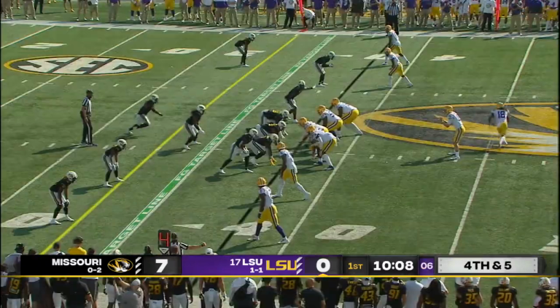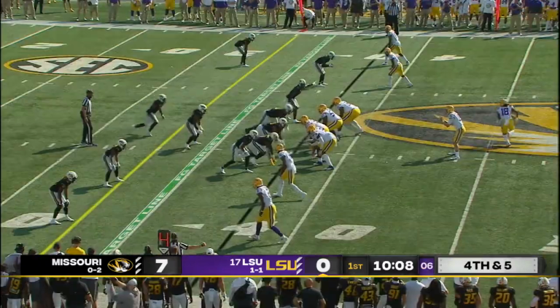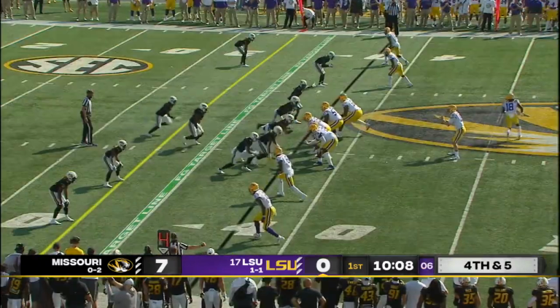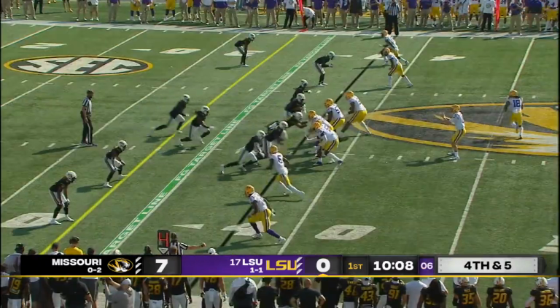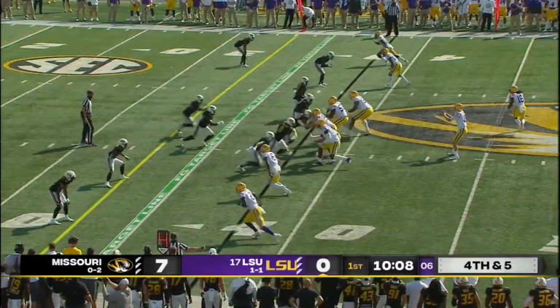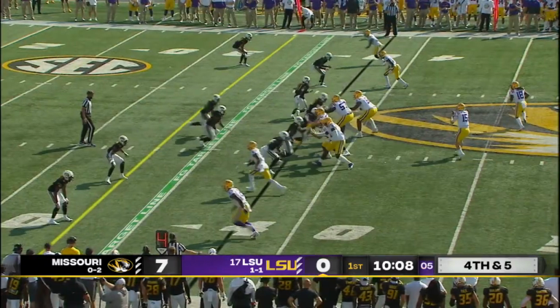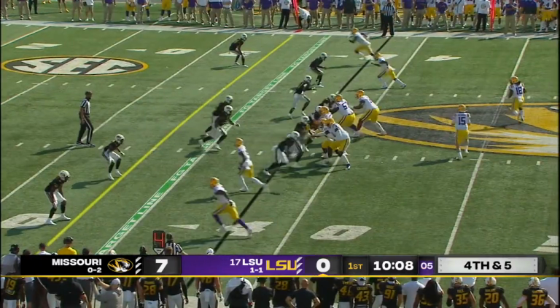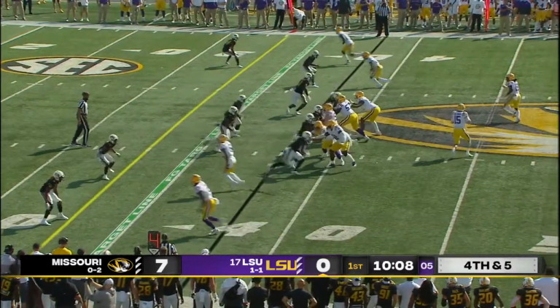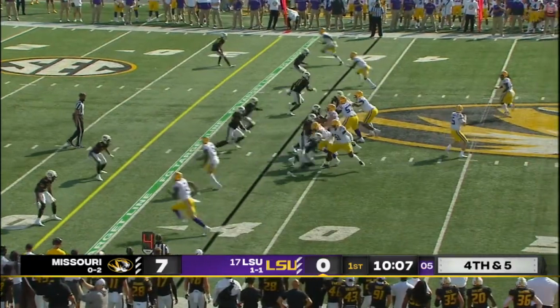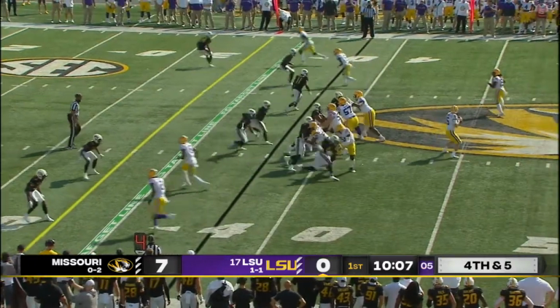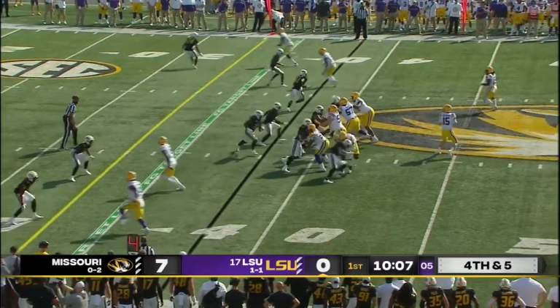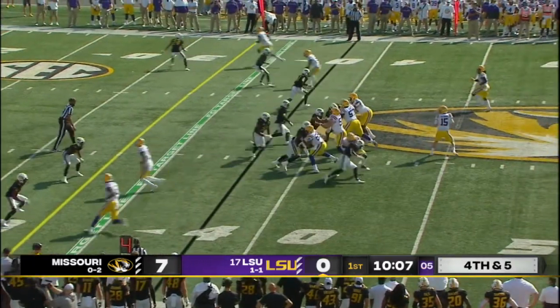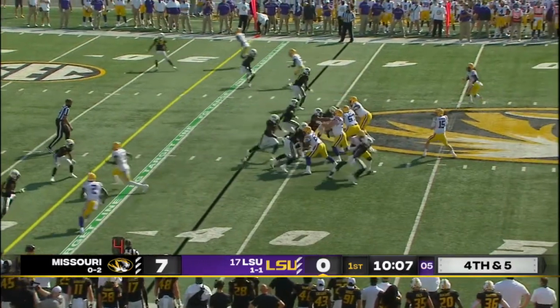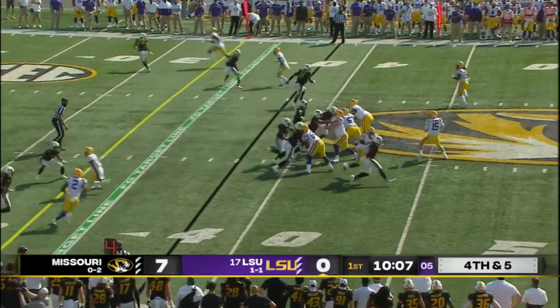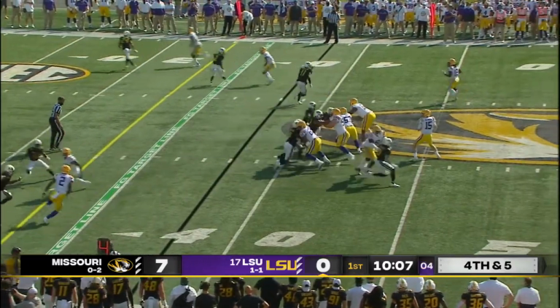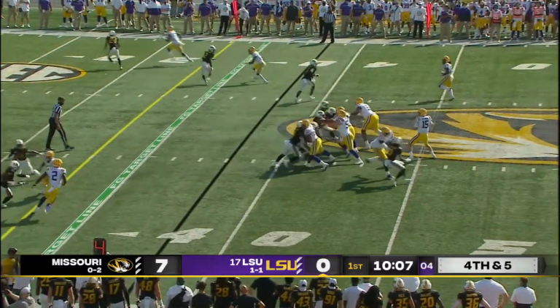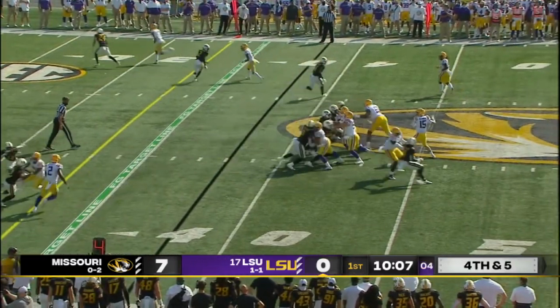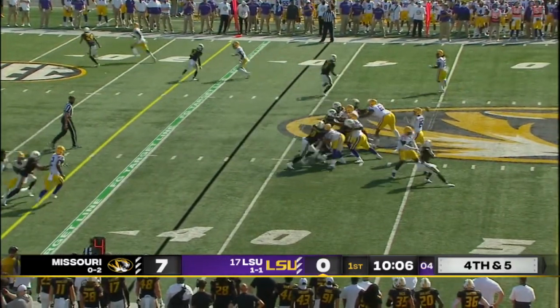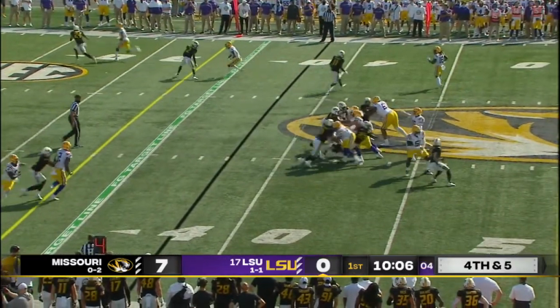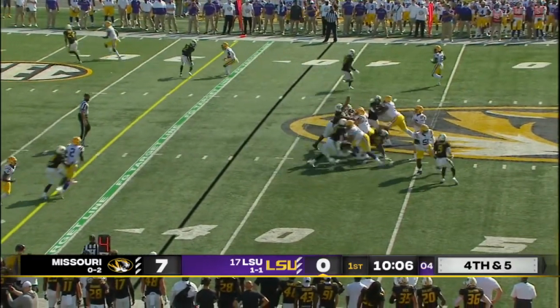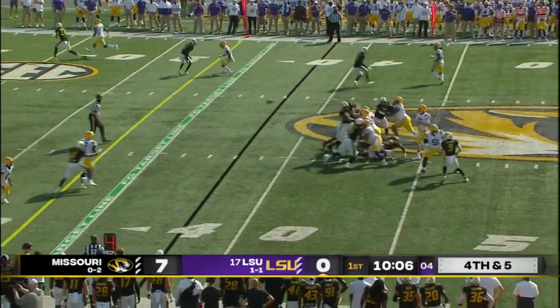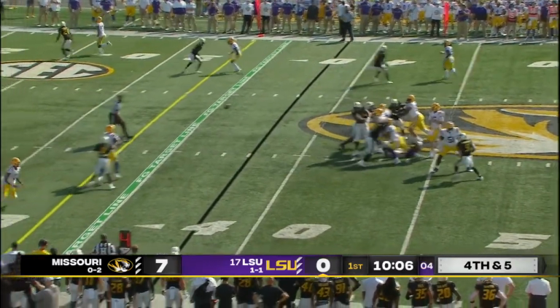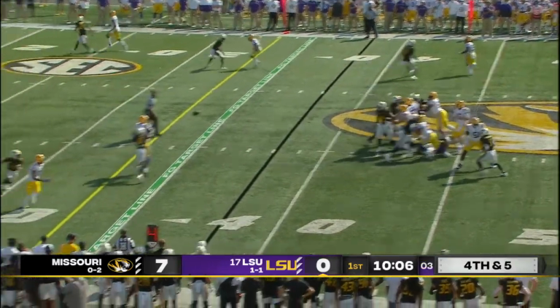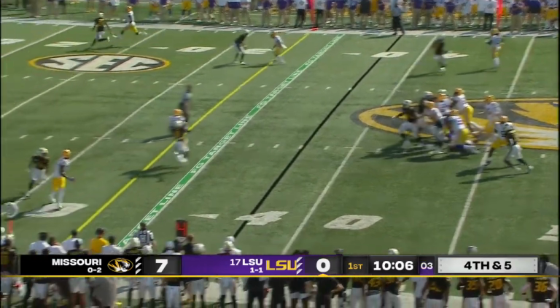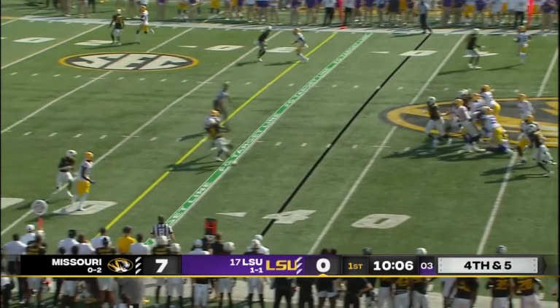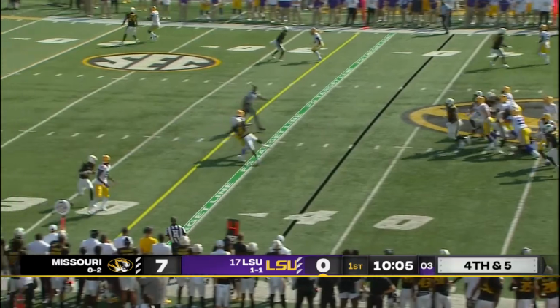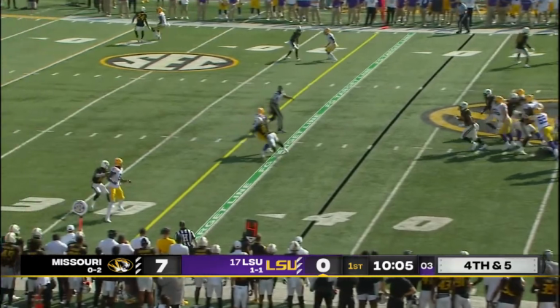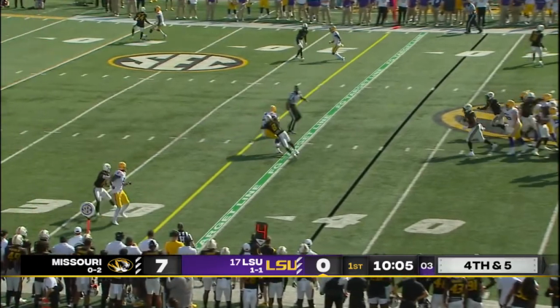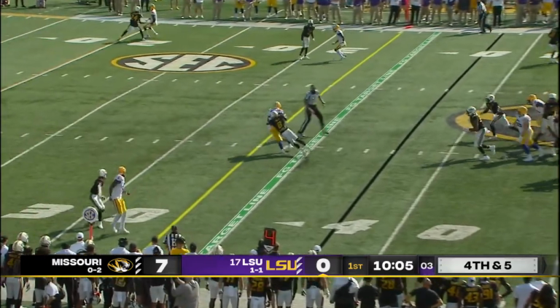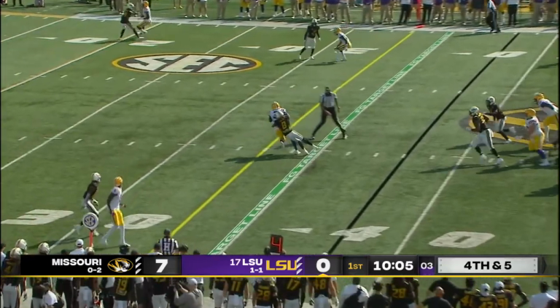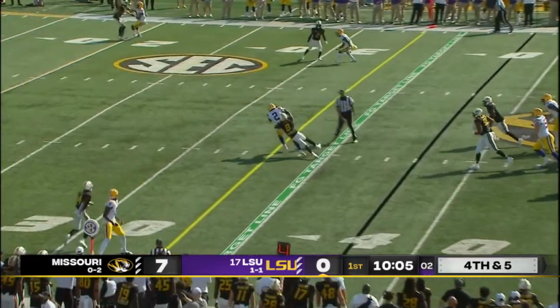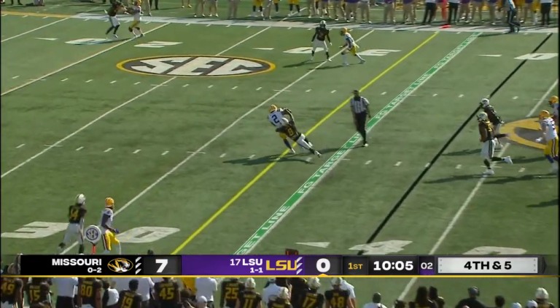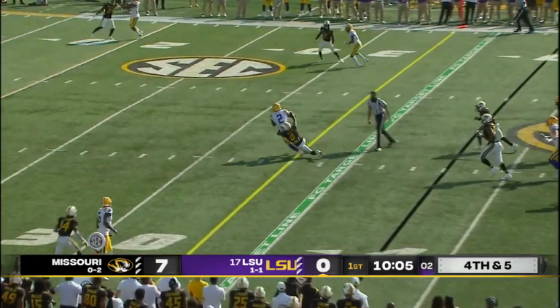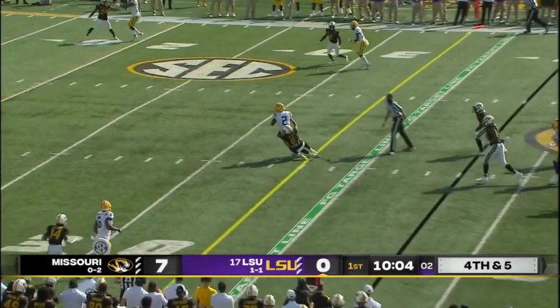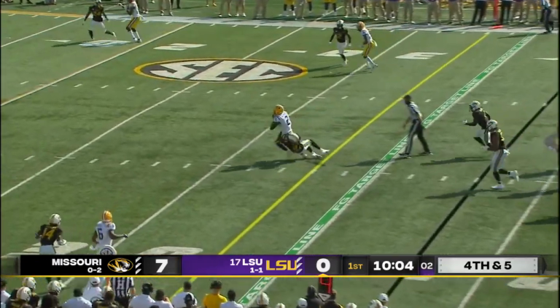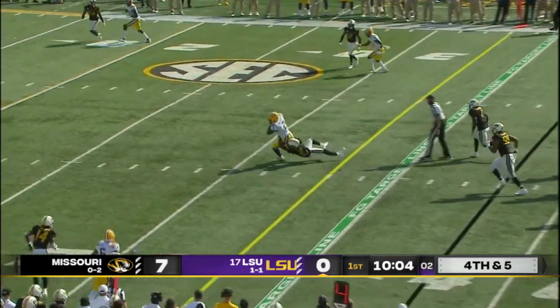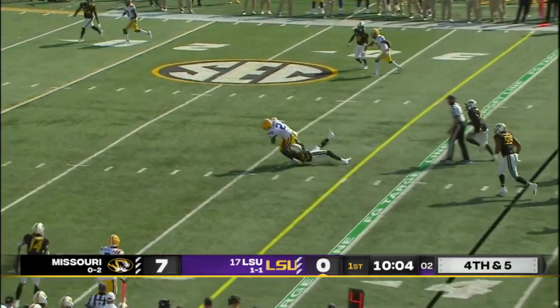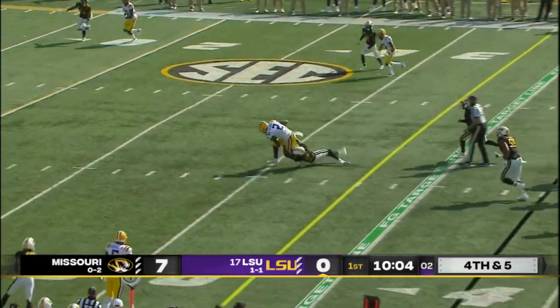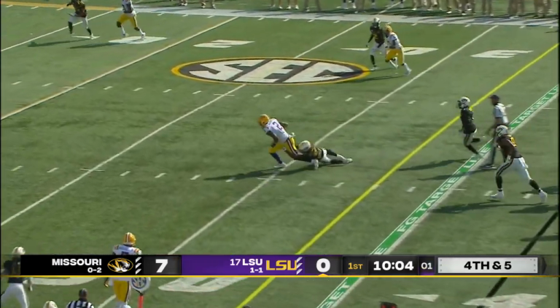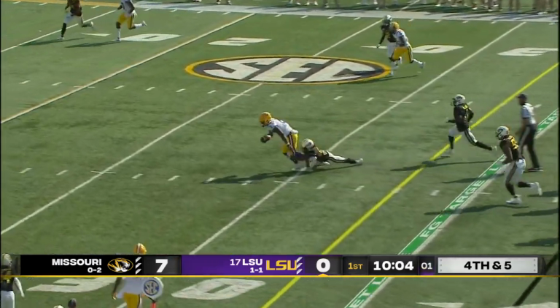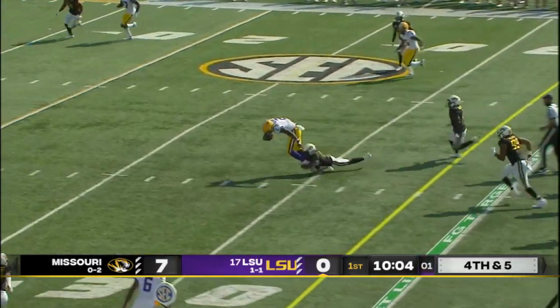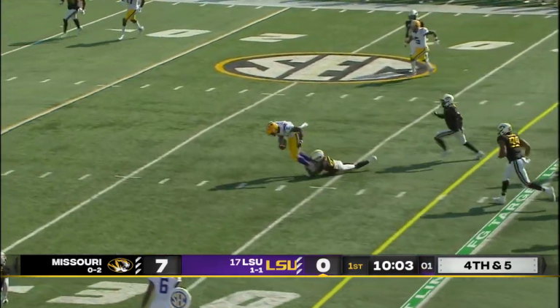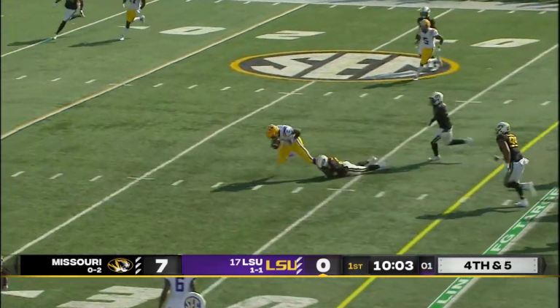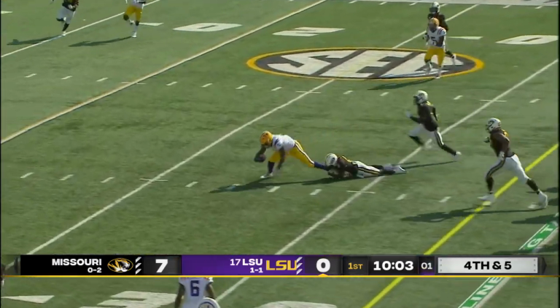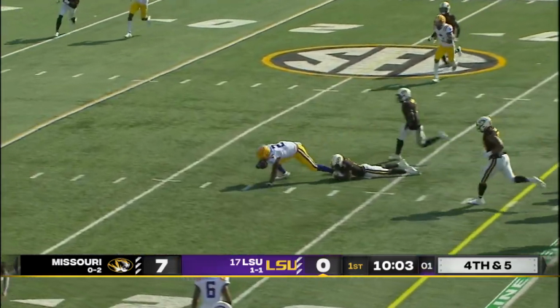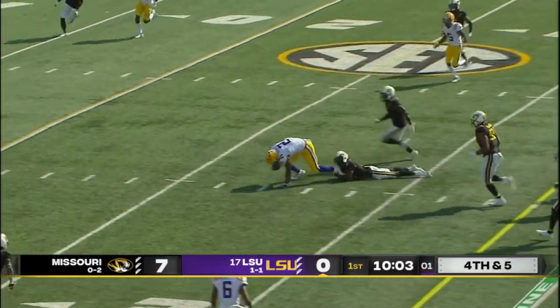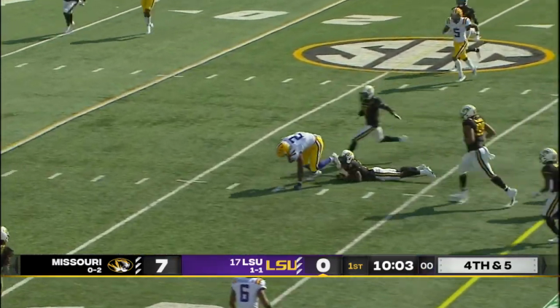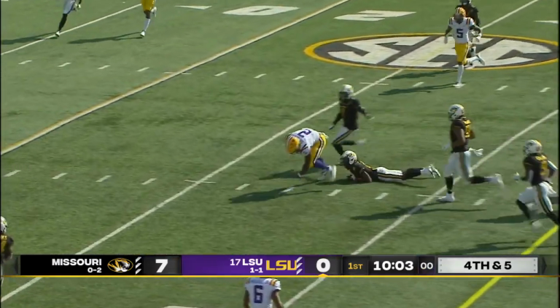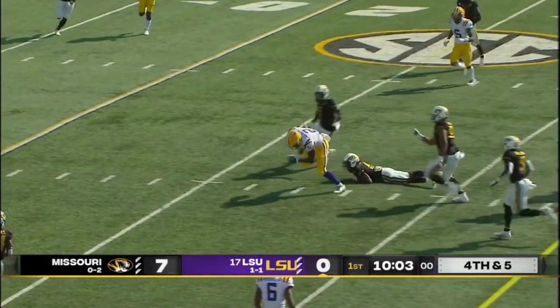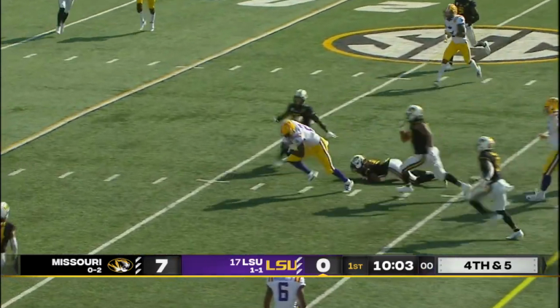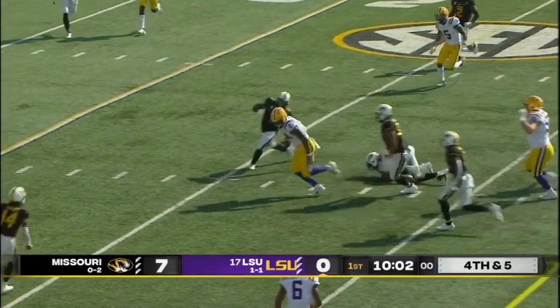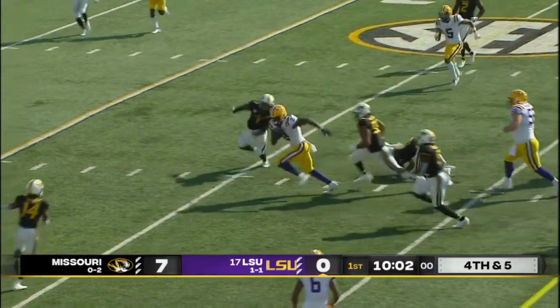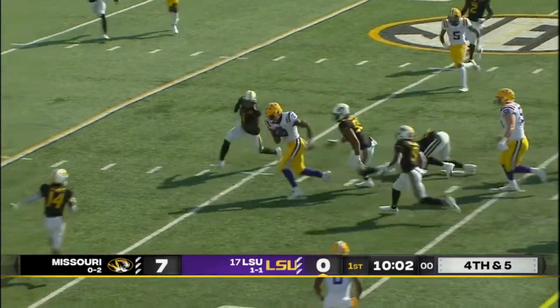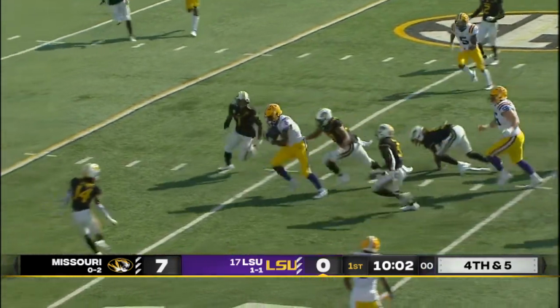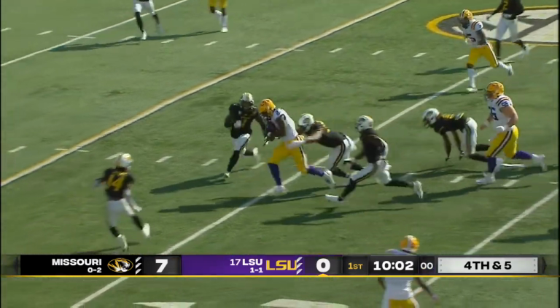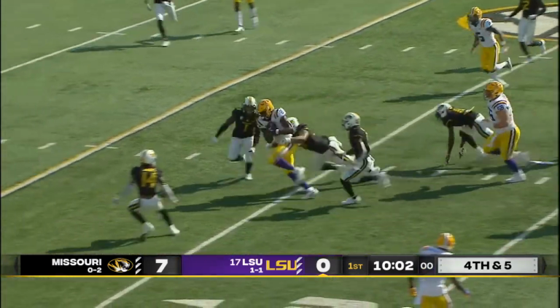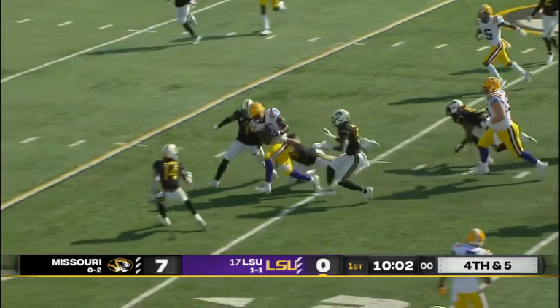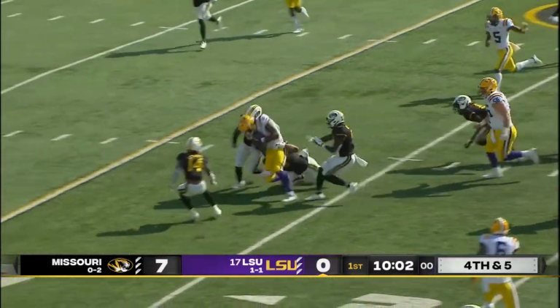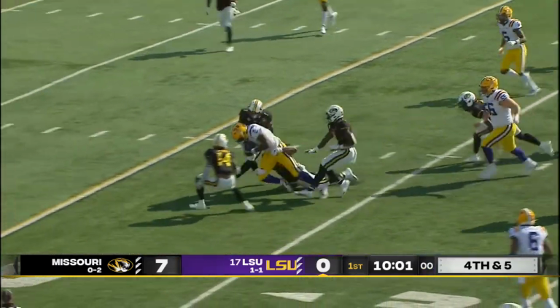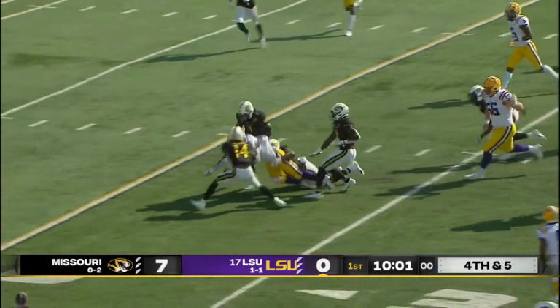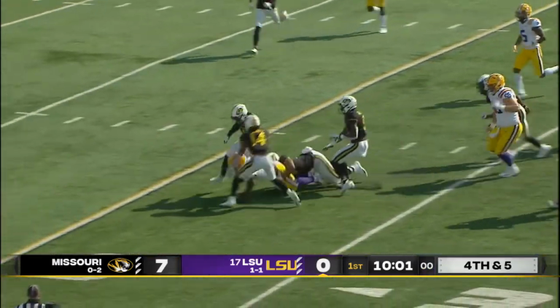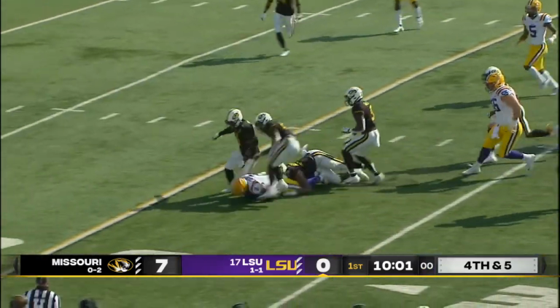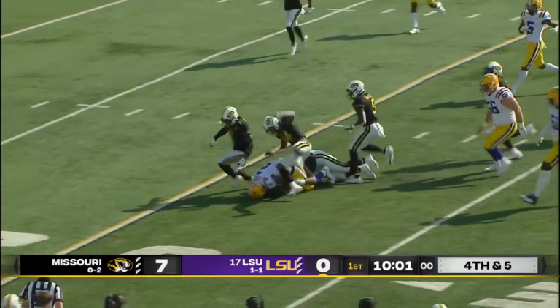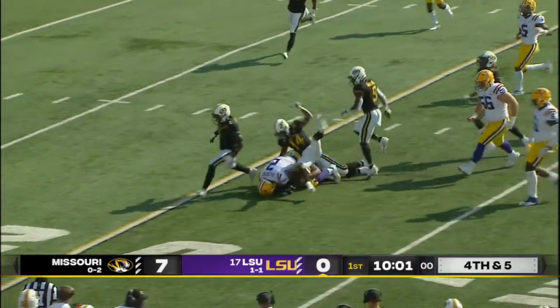Tigers two for two on fourth downs this season. They're going to release out of the backfield. Now Brennan going to throw. Gilbert's got it with a slant — got the first down.